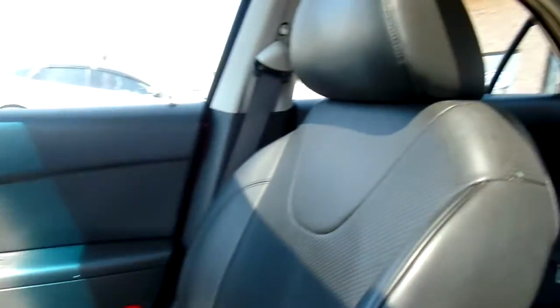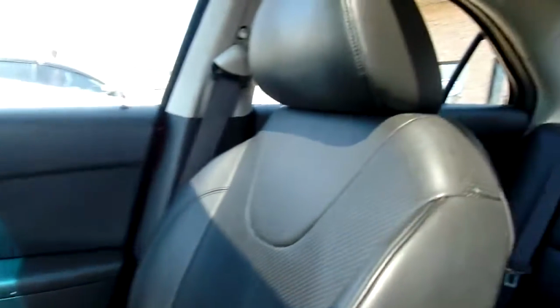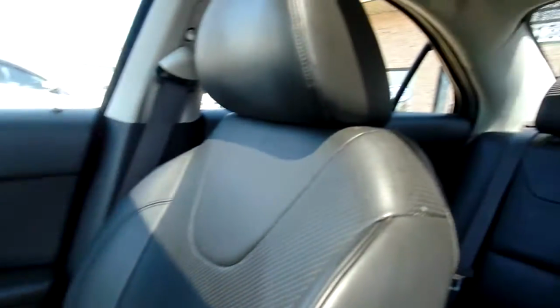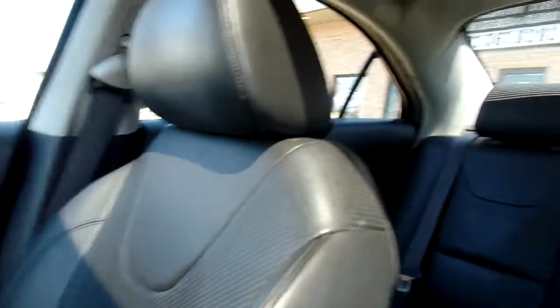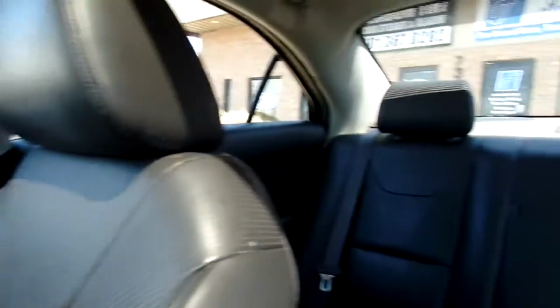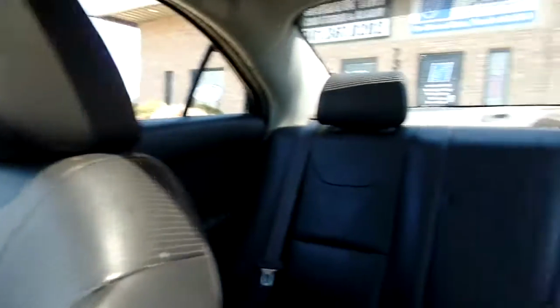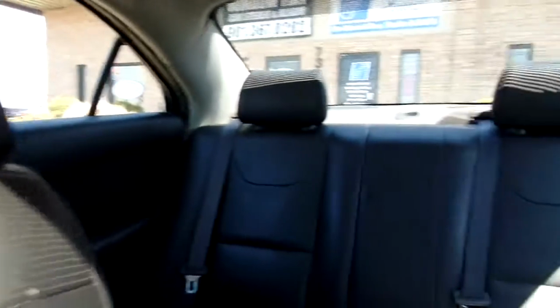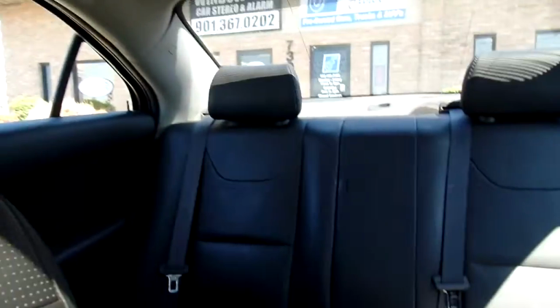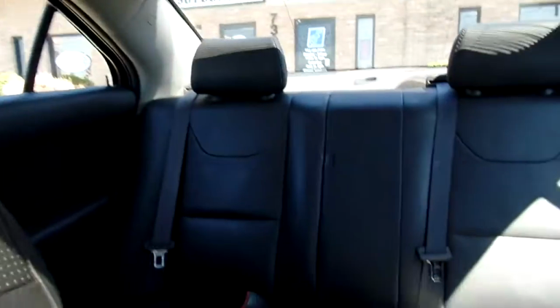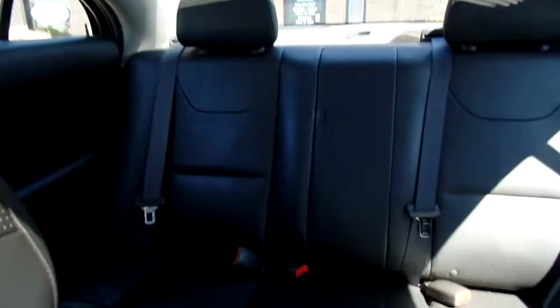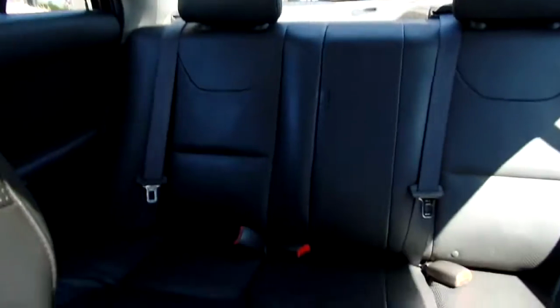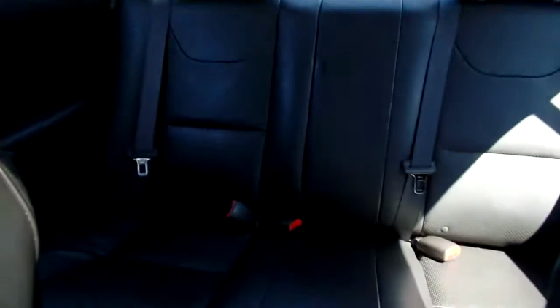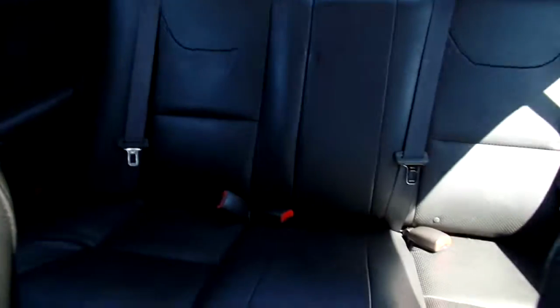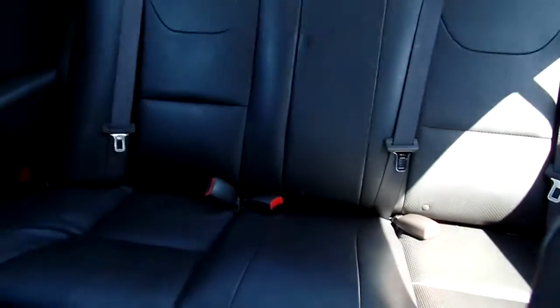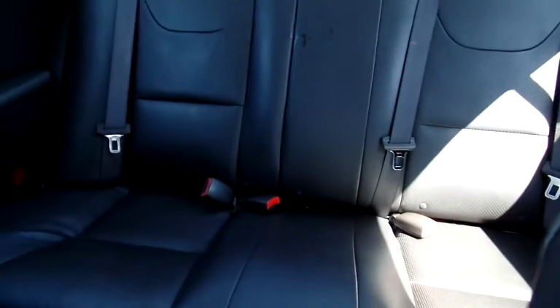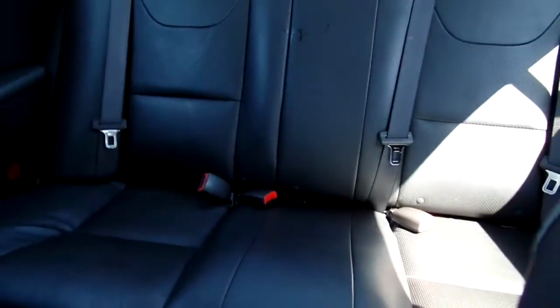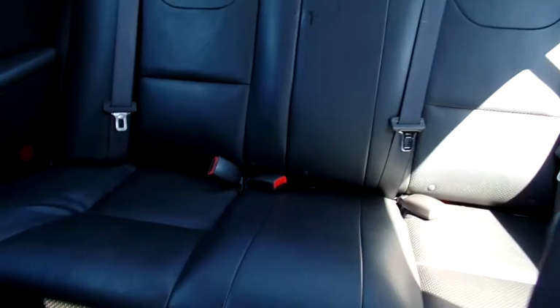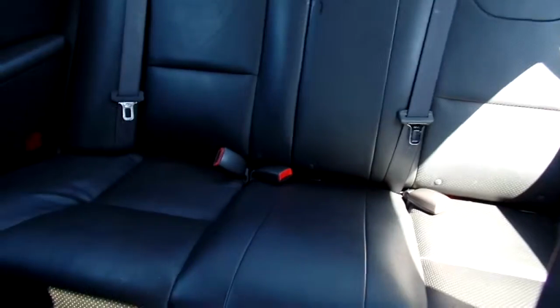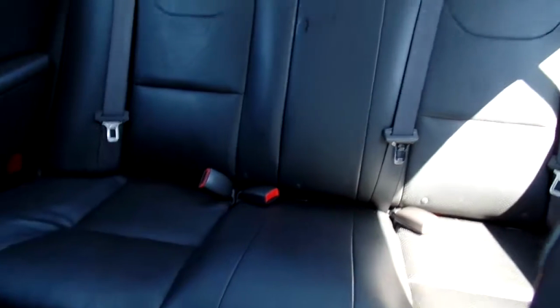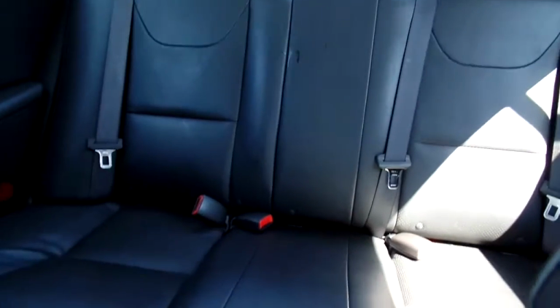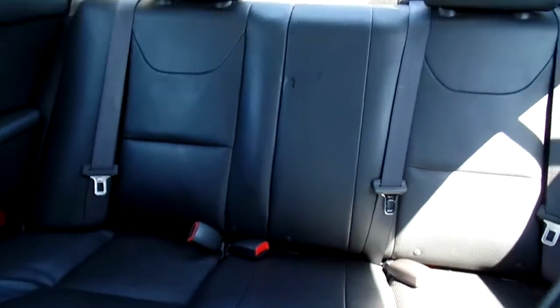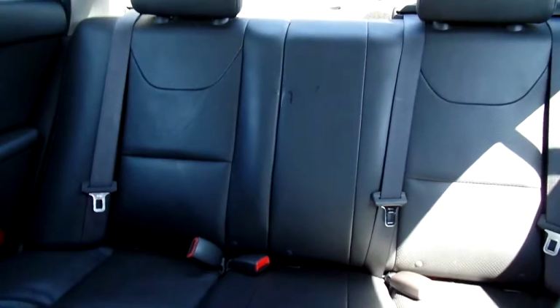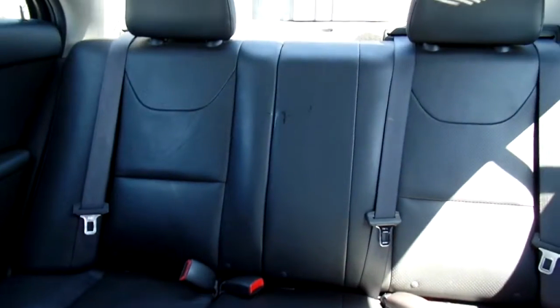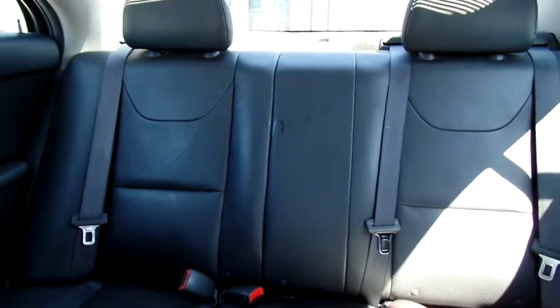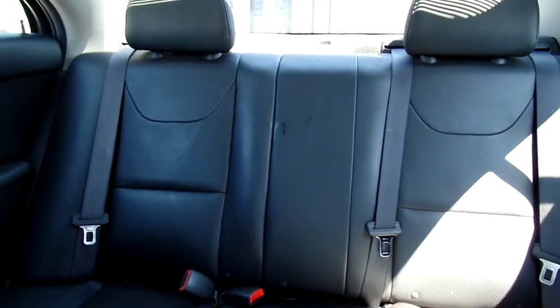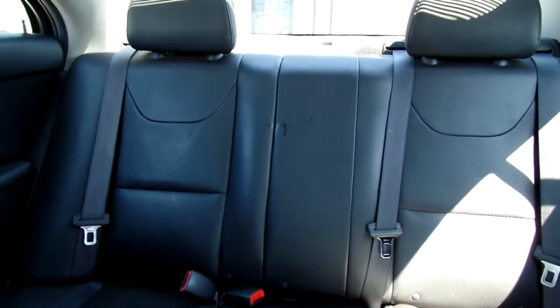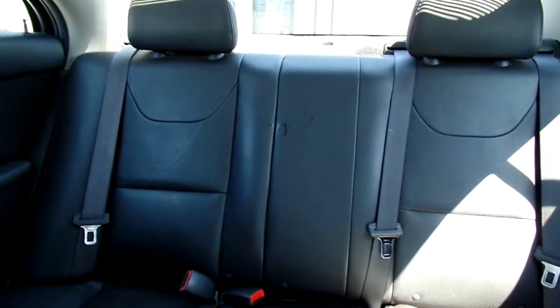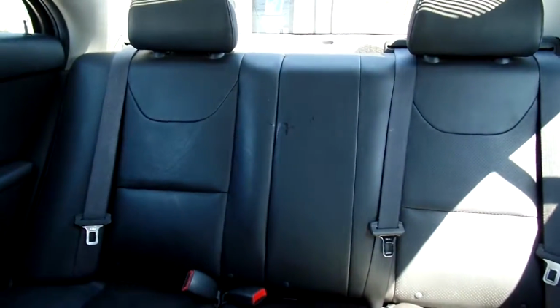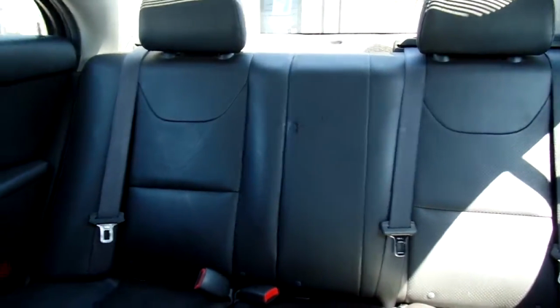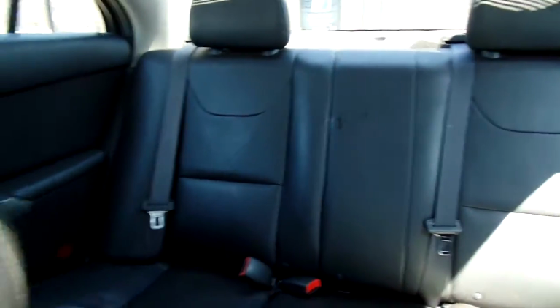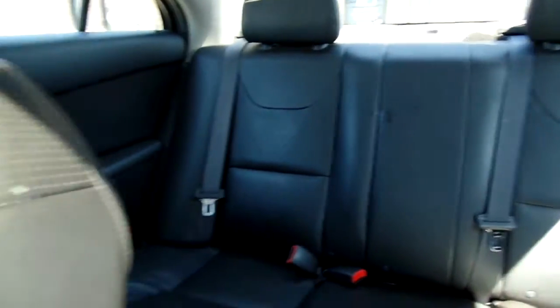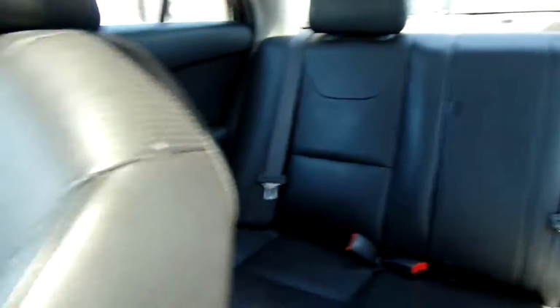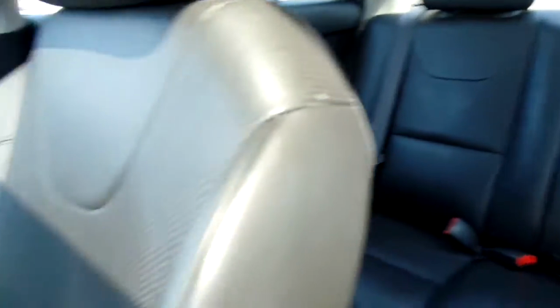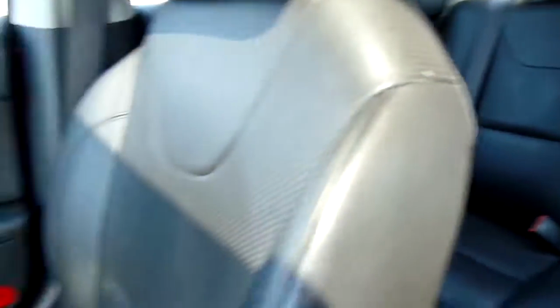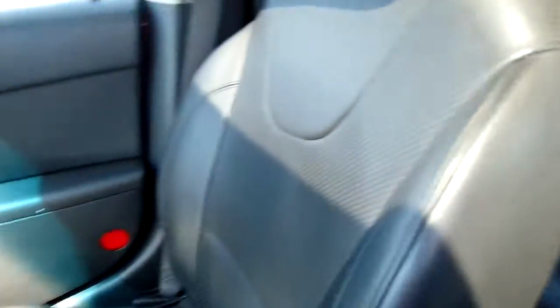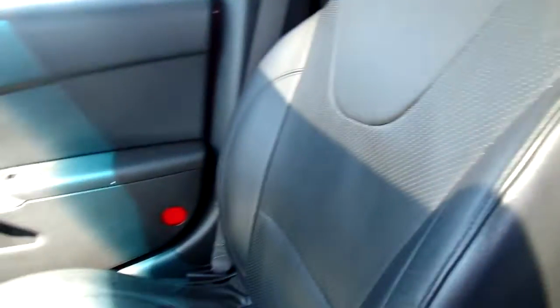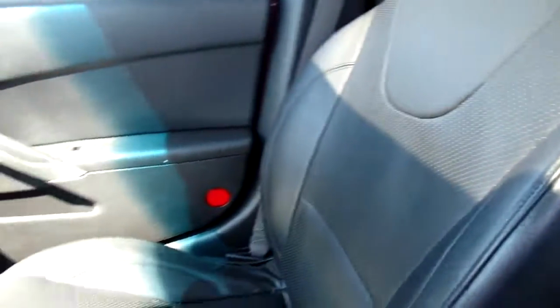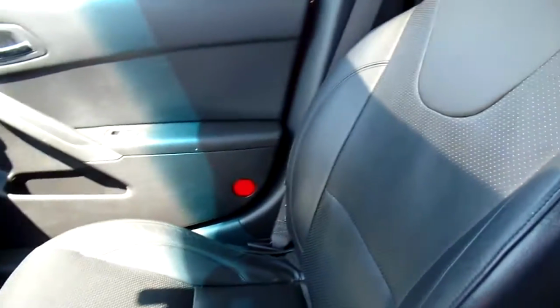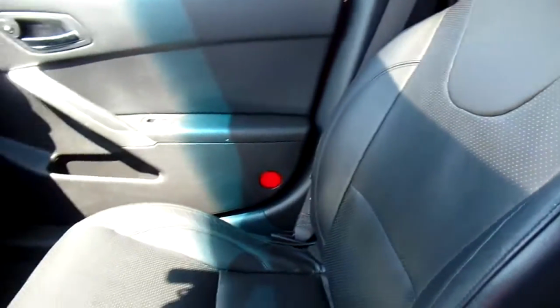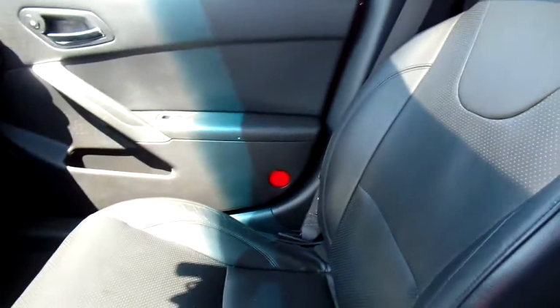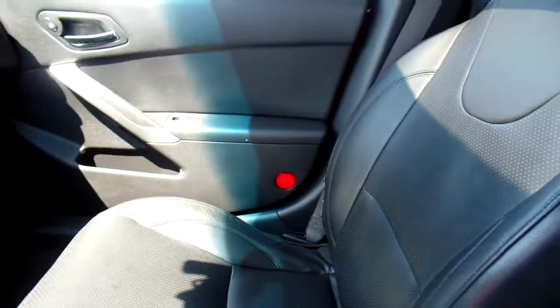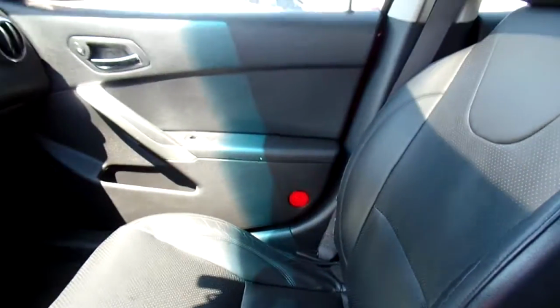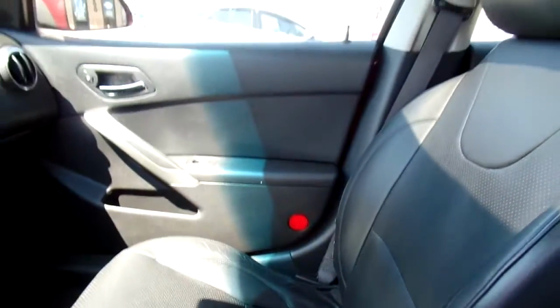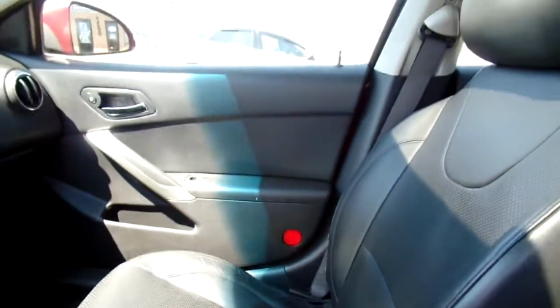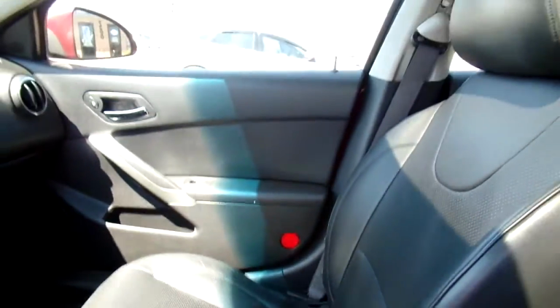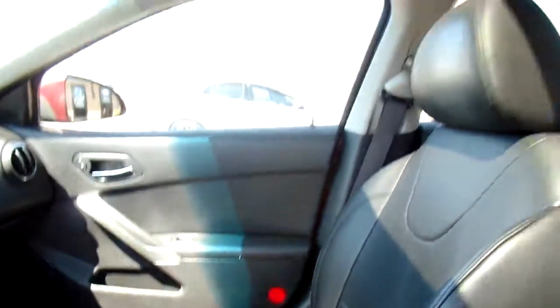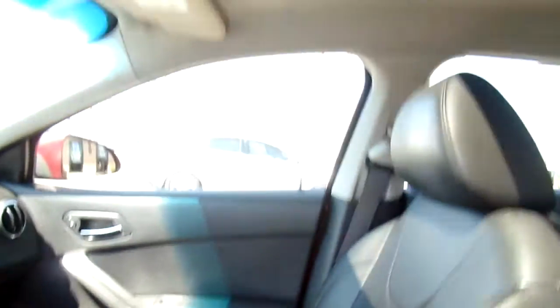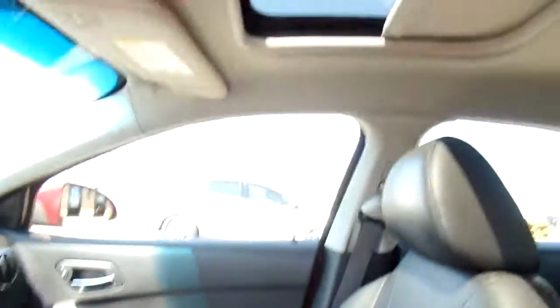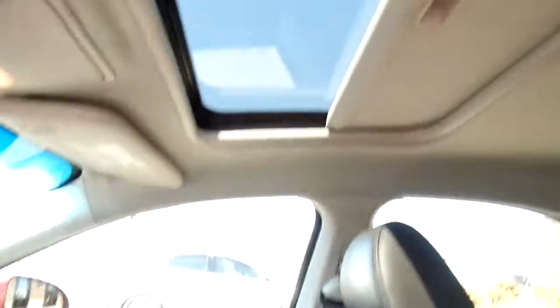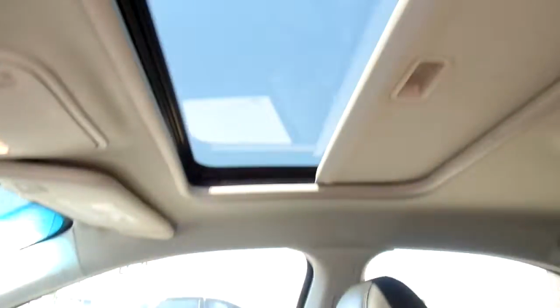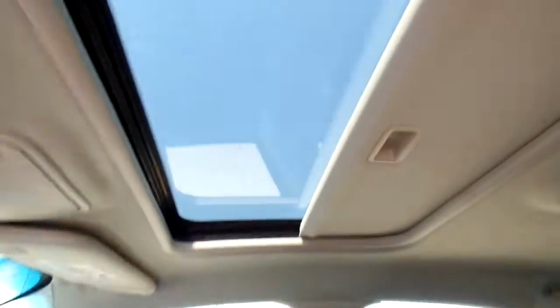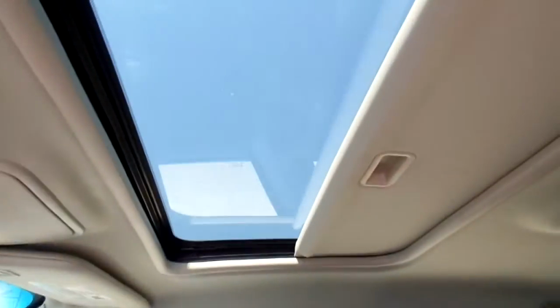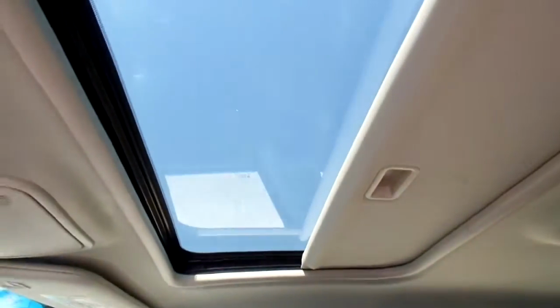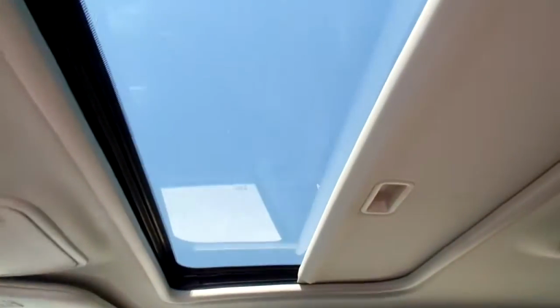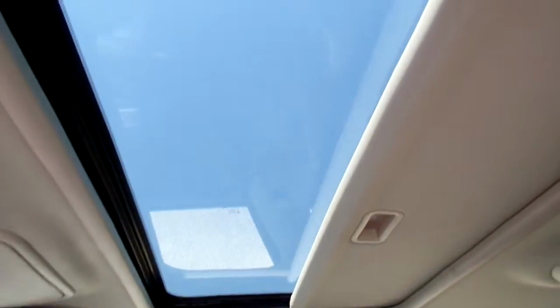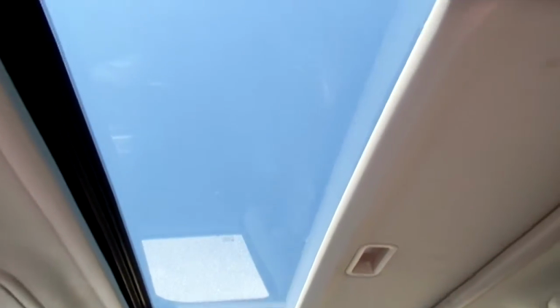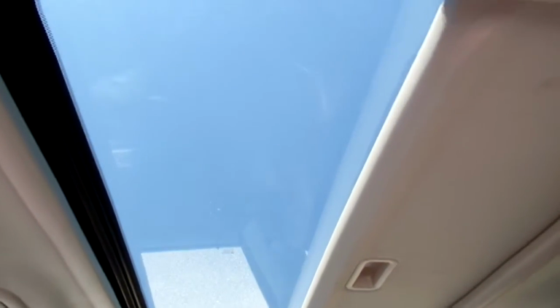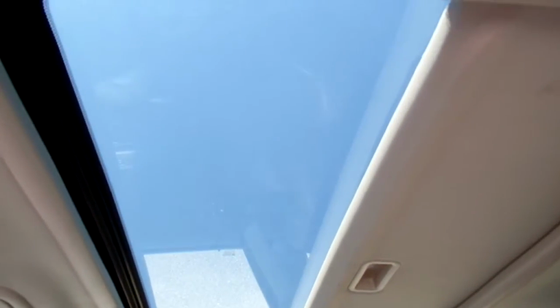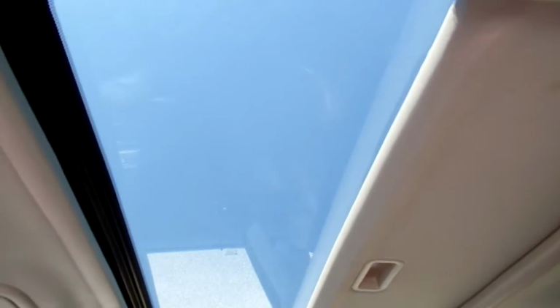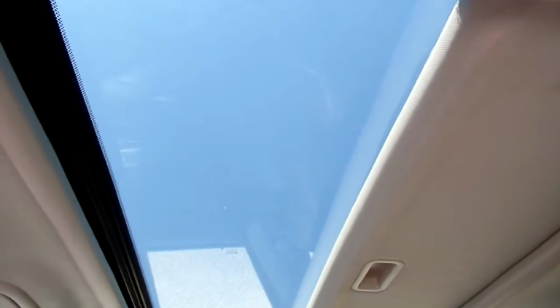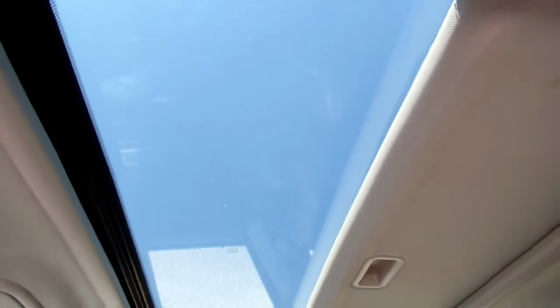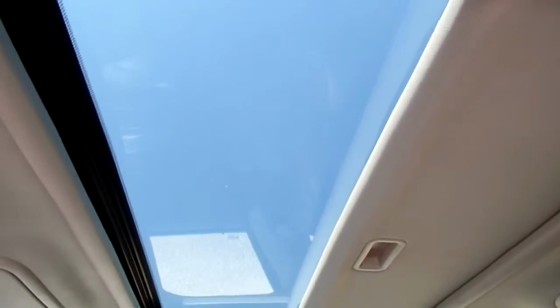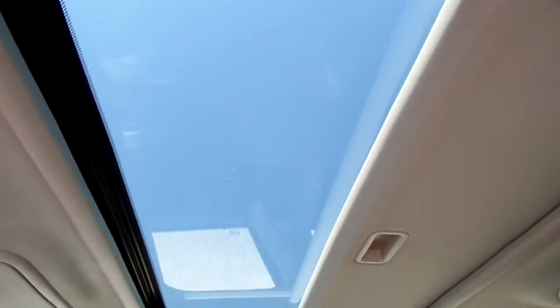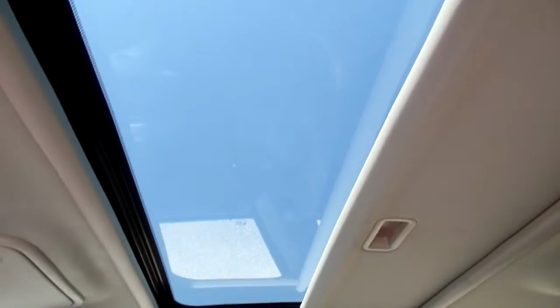I forgot to give you a look at the back seats and the condition of them. And my favorite feature — the sunroof.